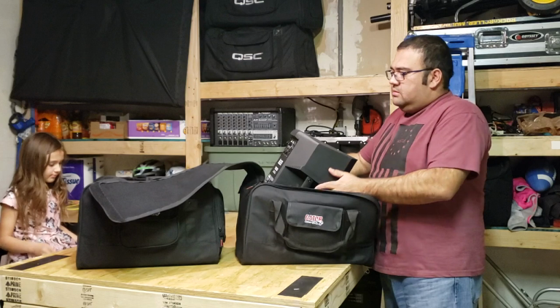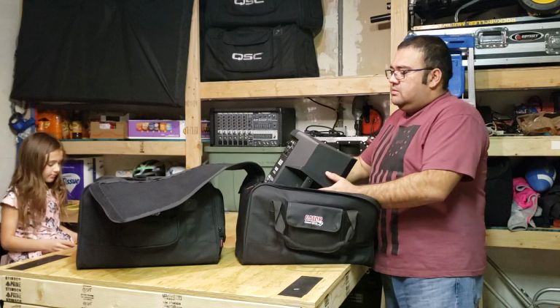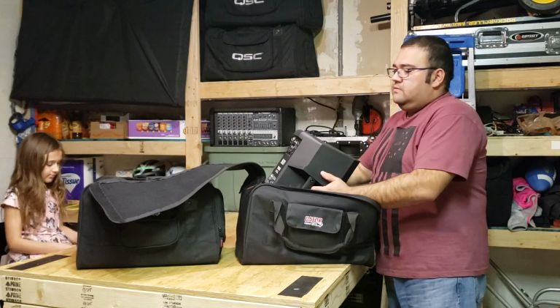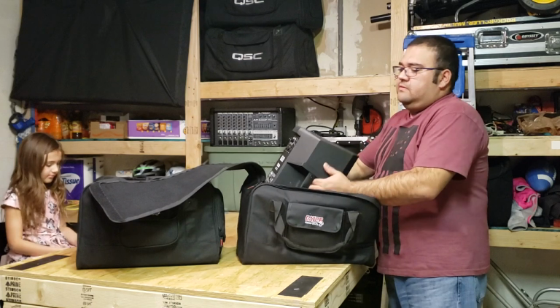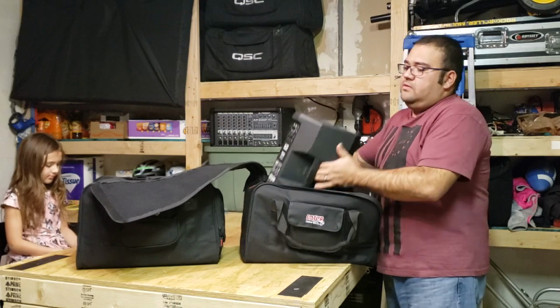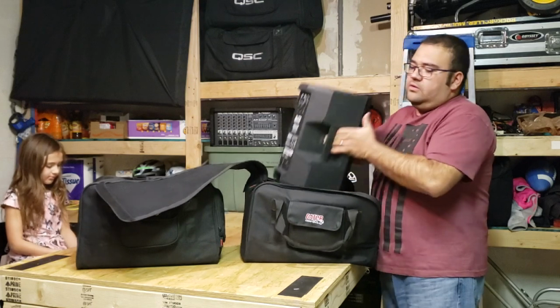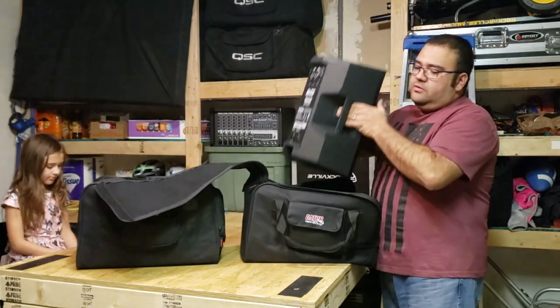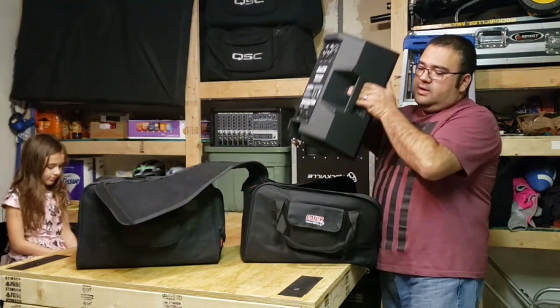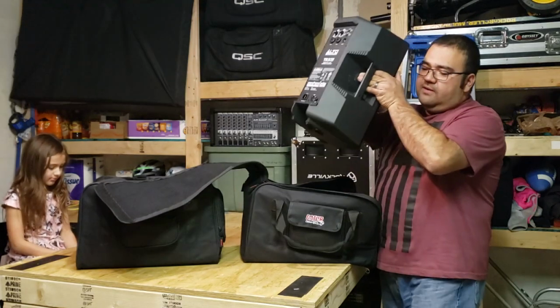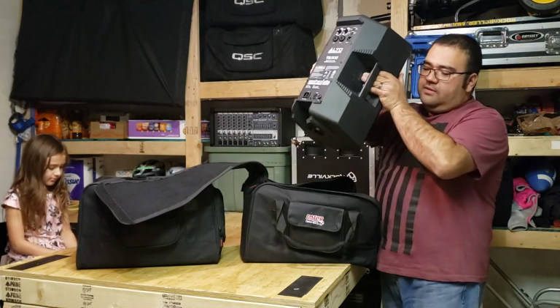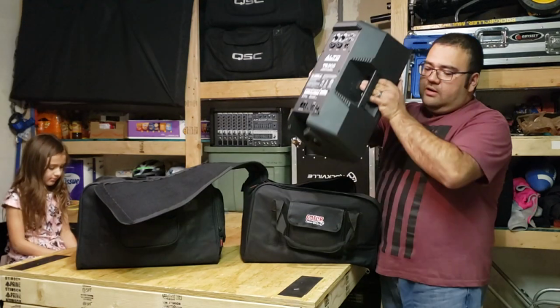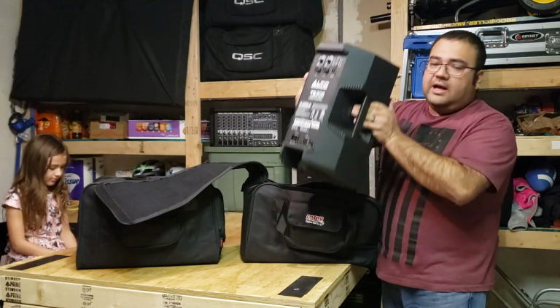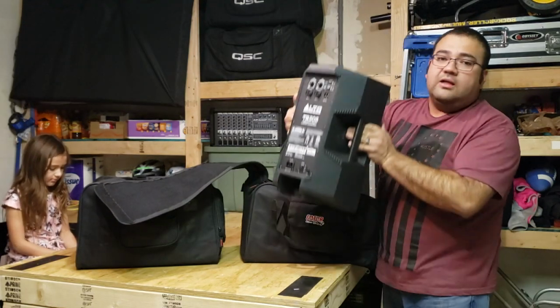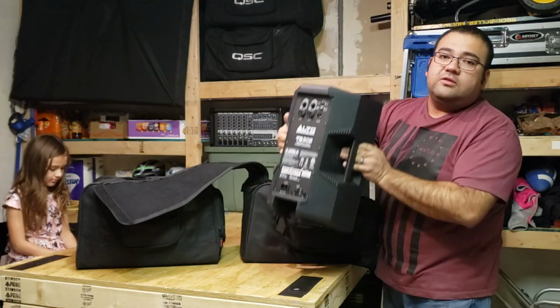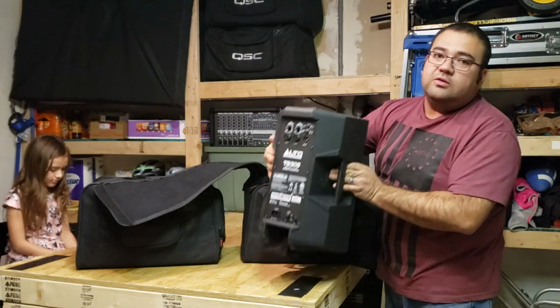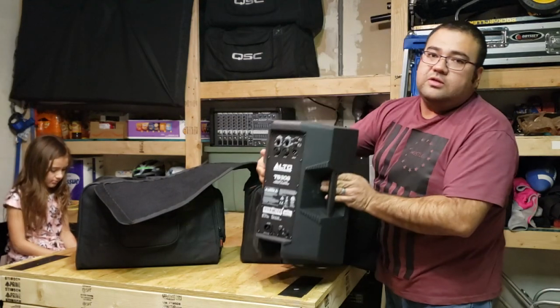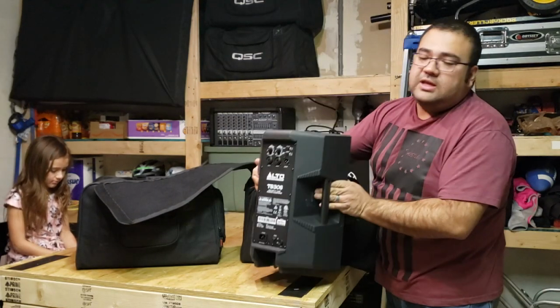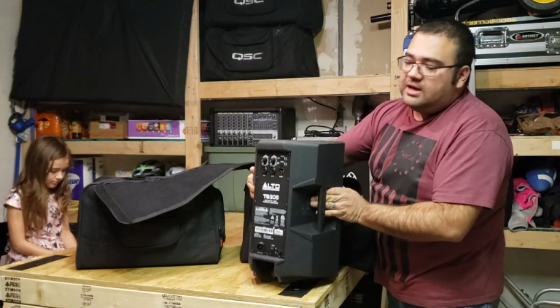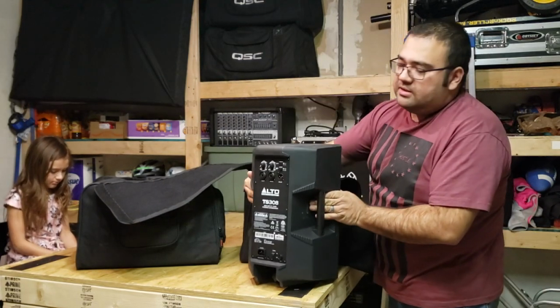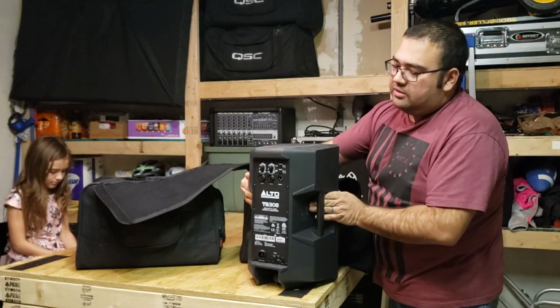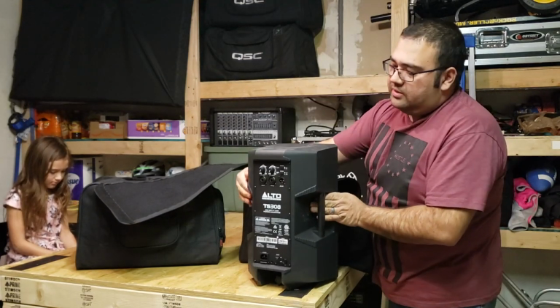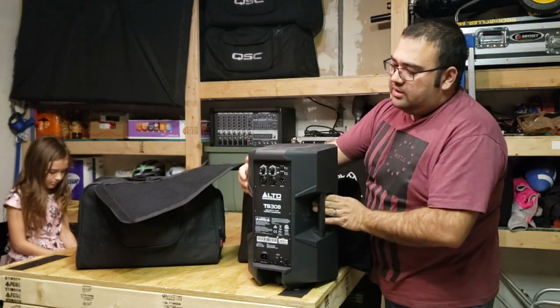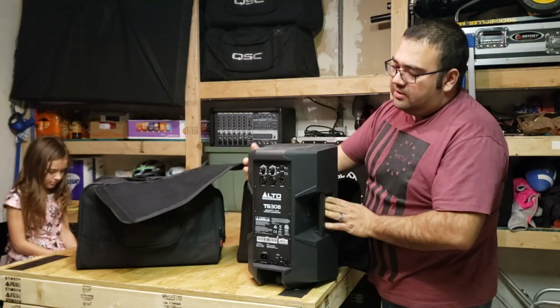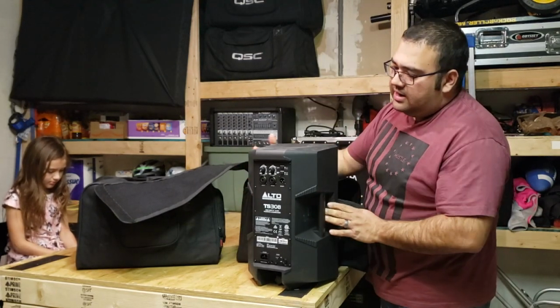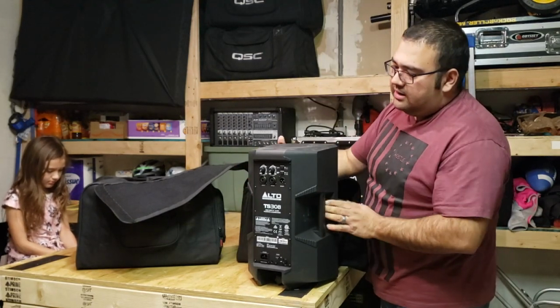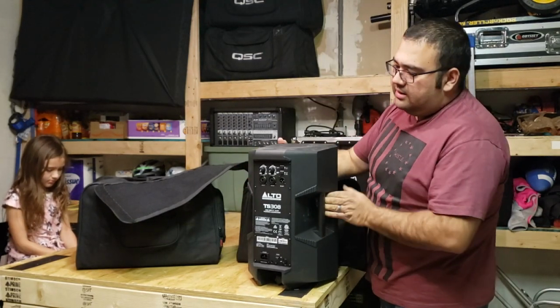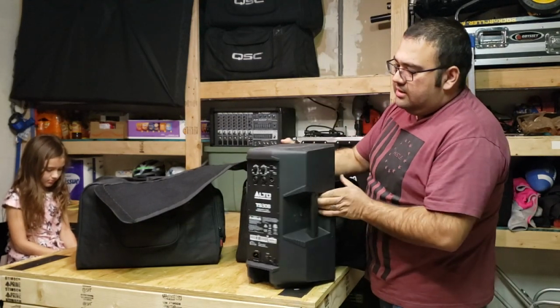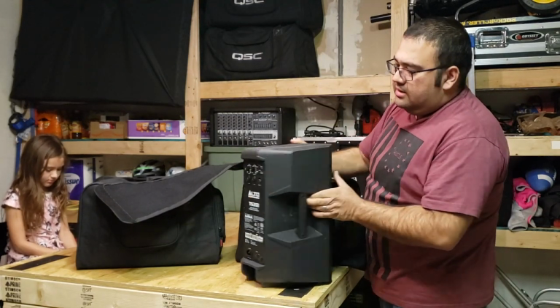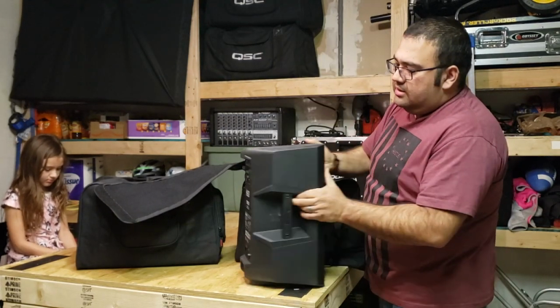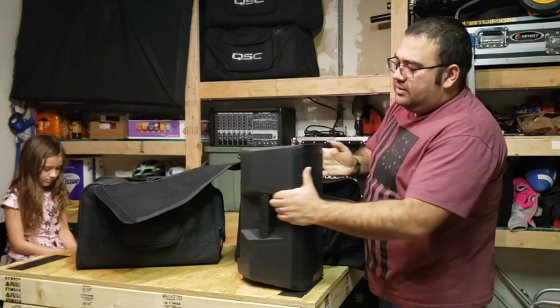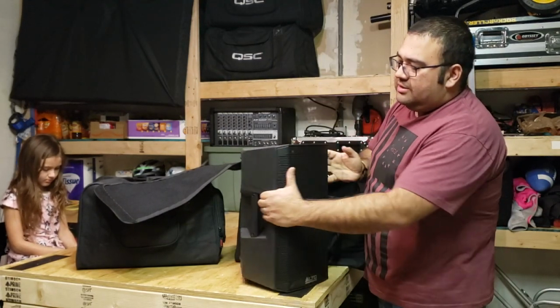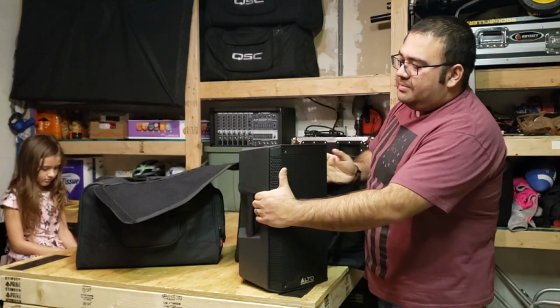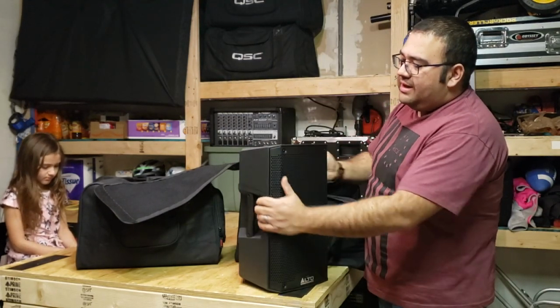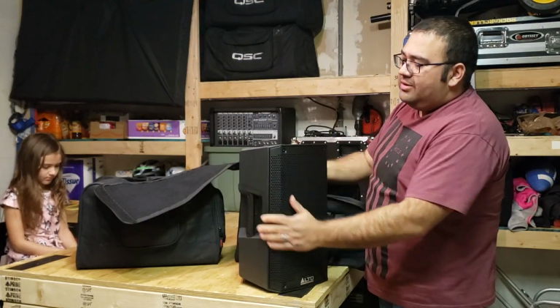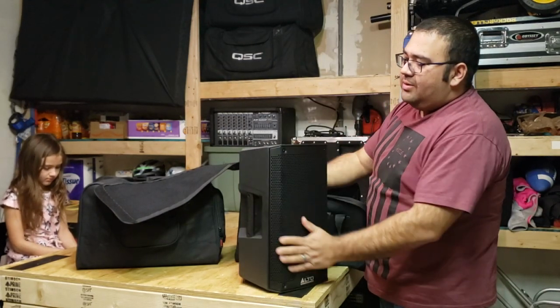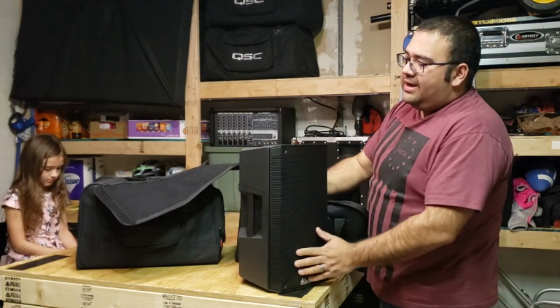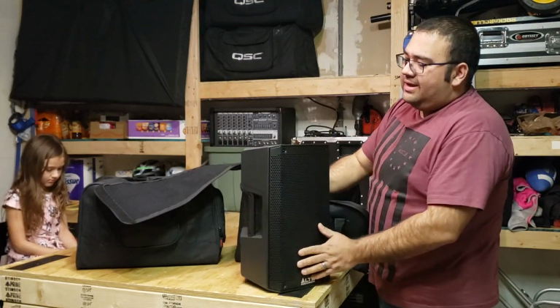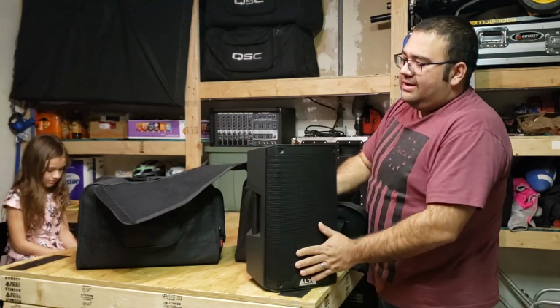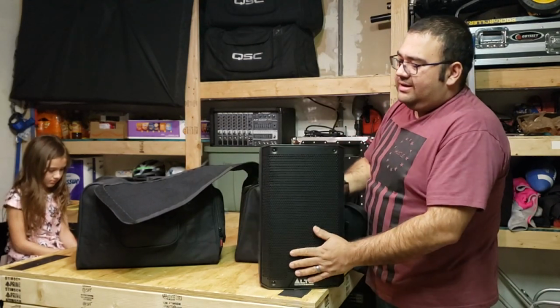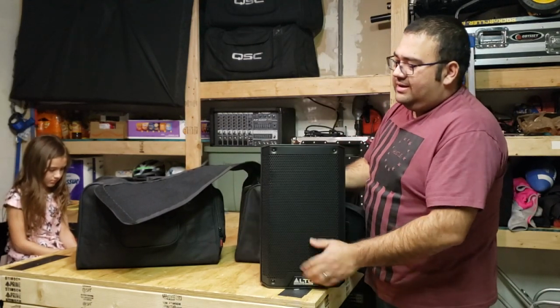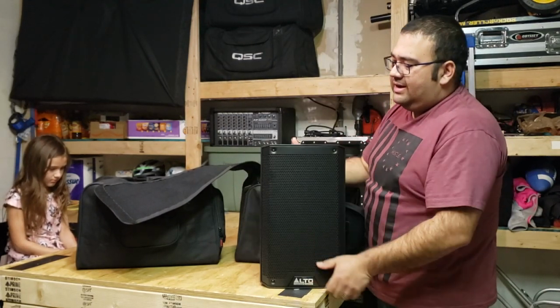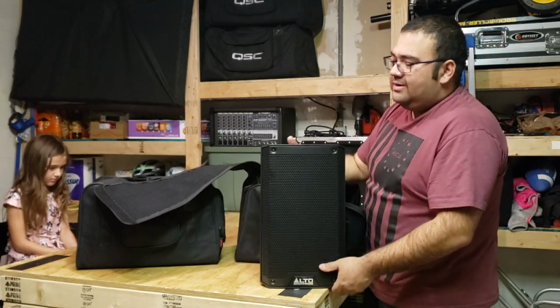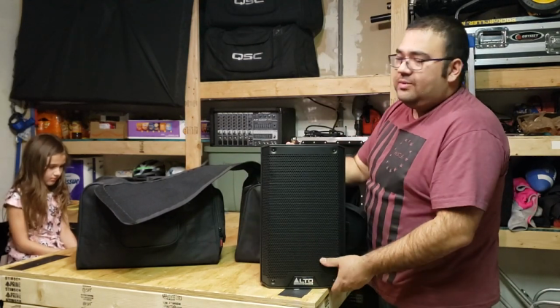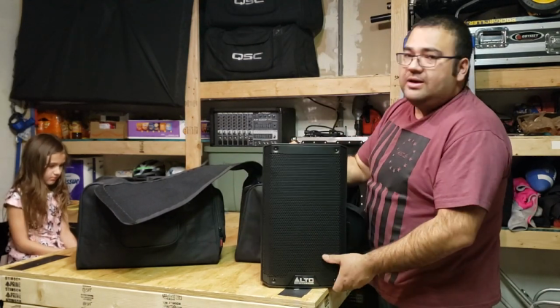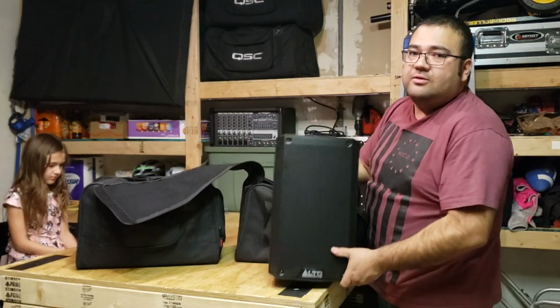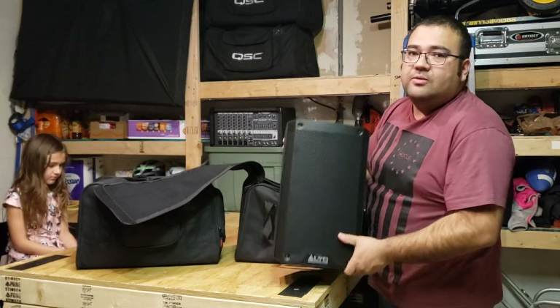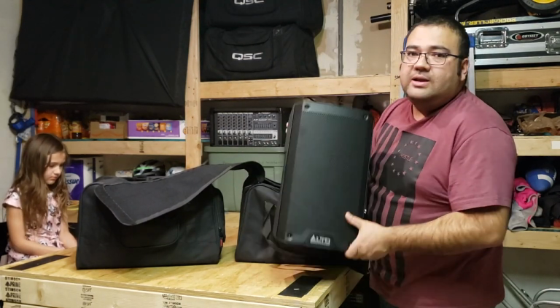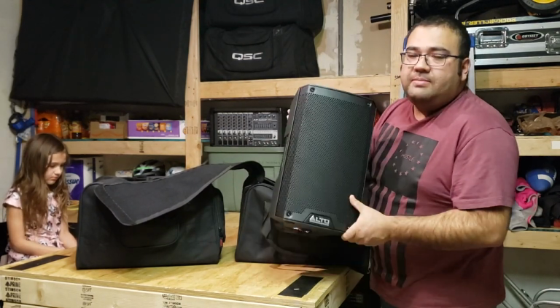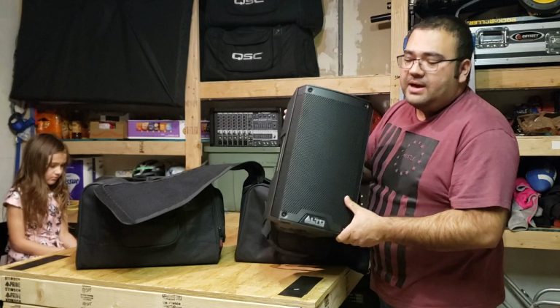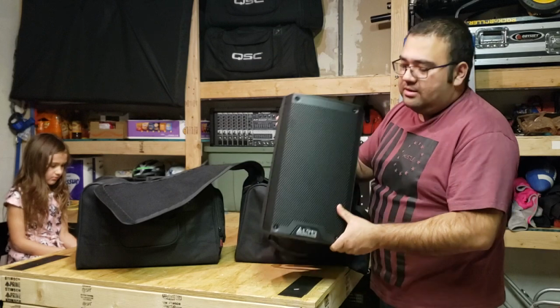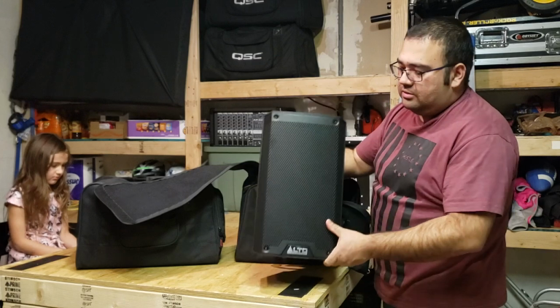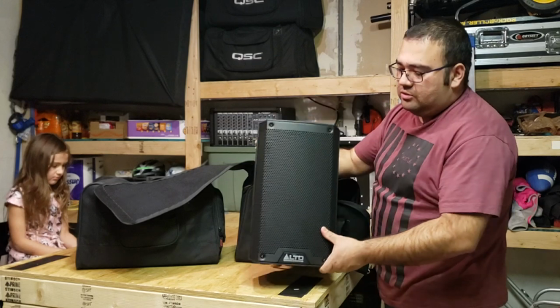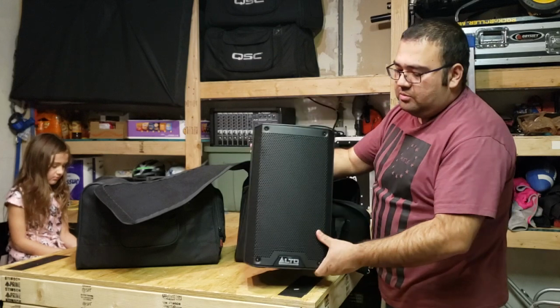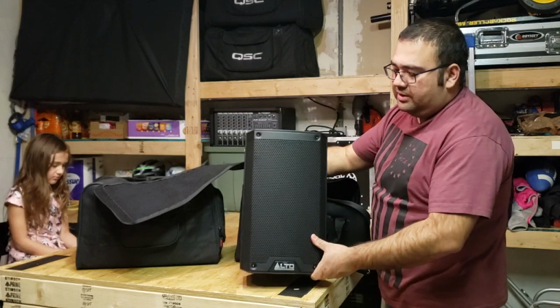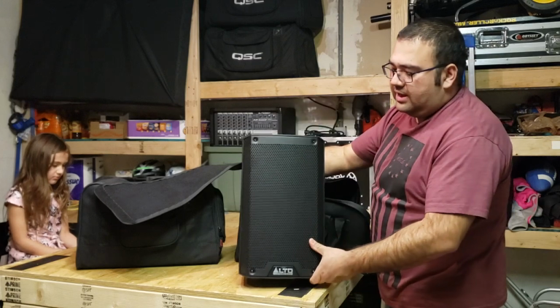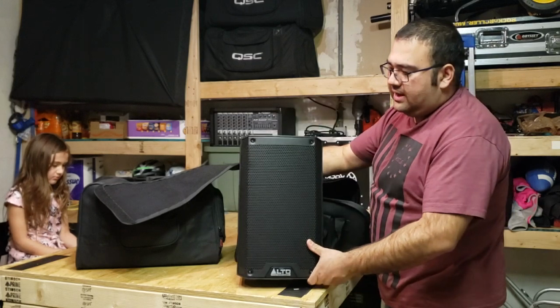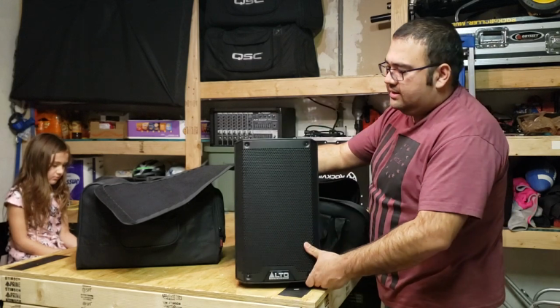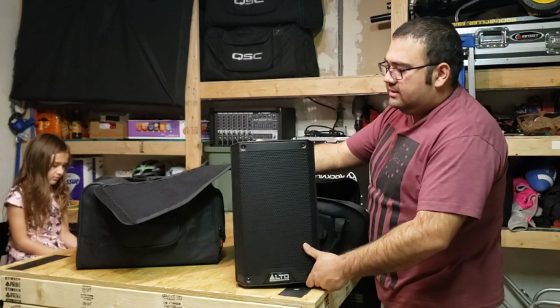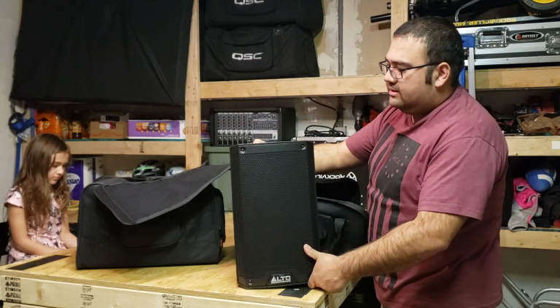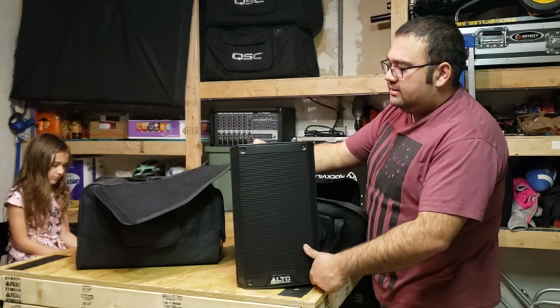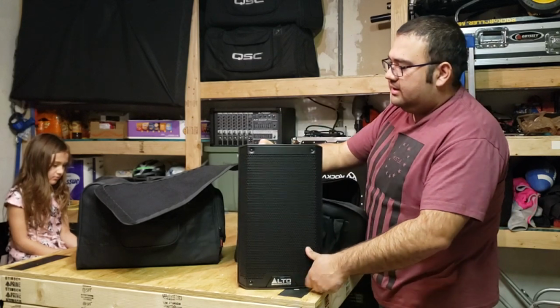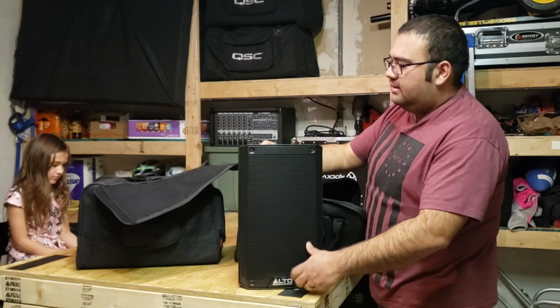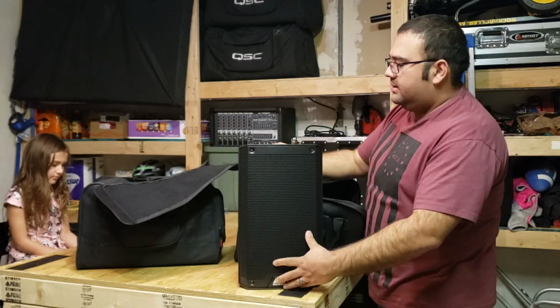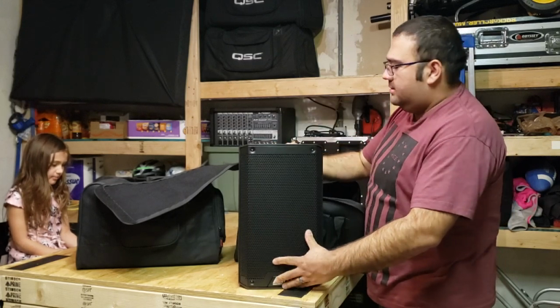Of course, we have our Alto TS-308, which by the way weighs 20 pounds — super light. Love it.